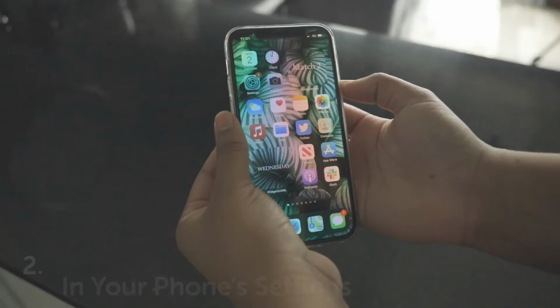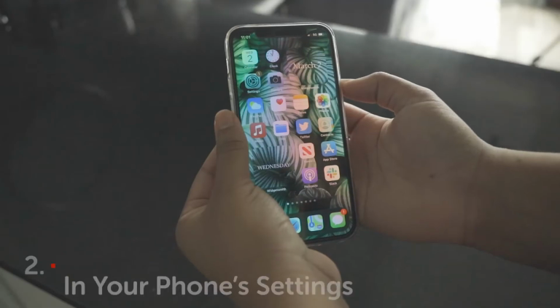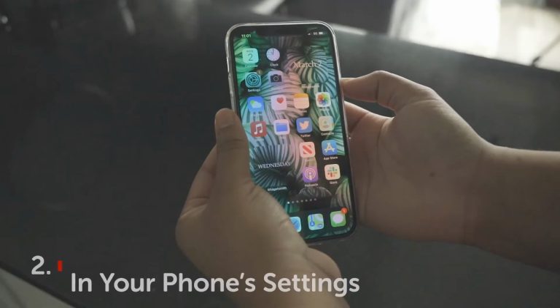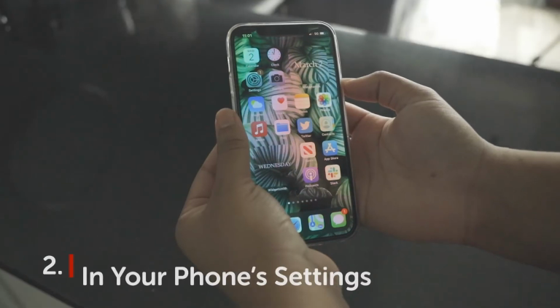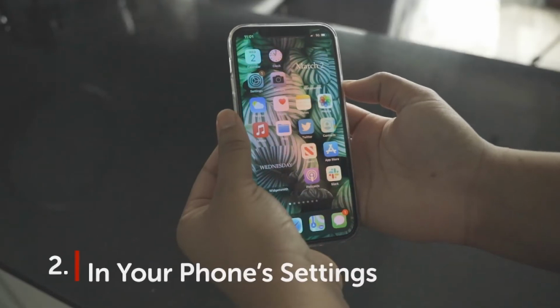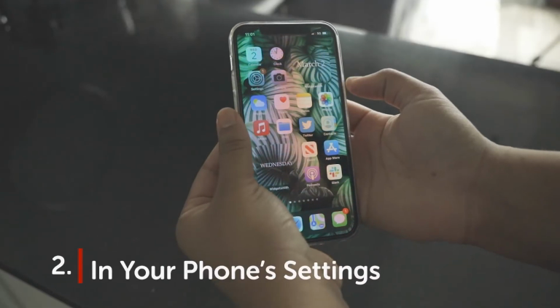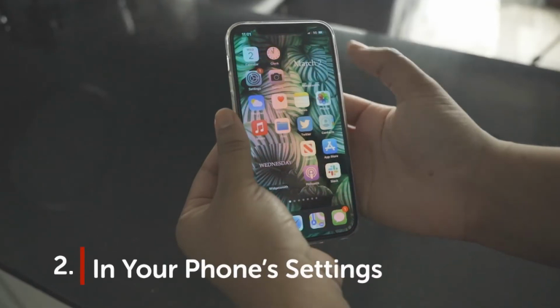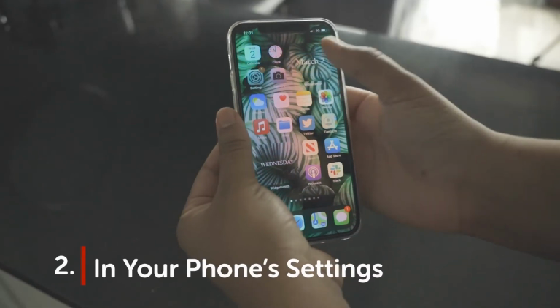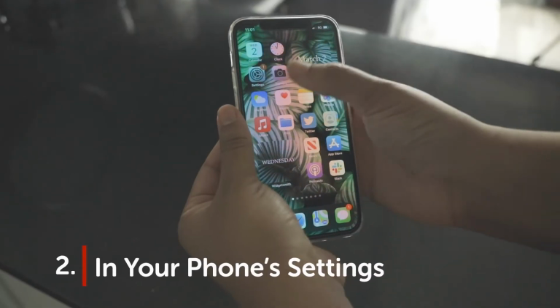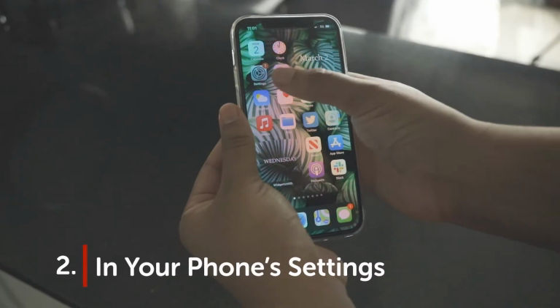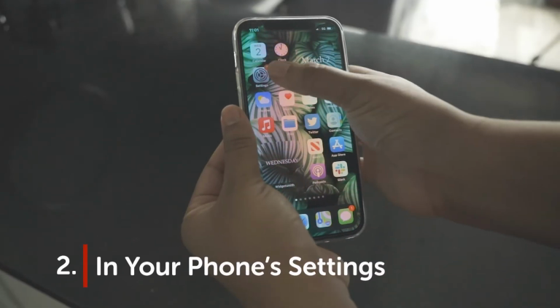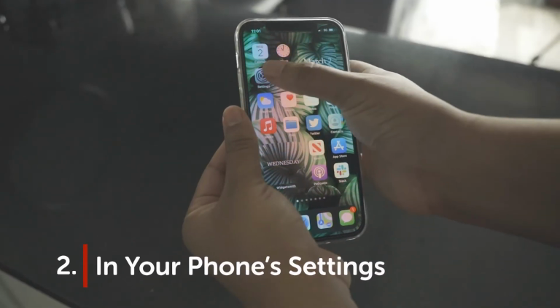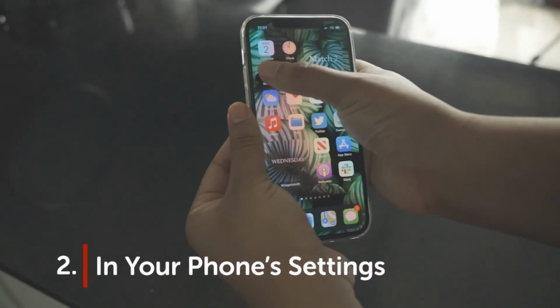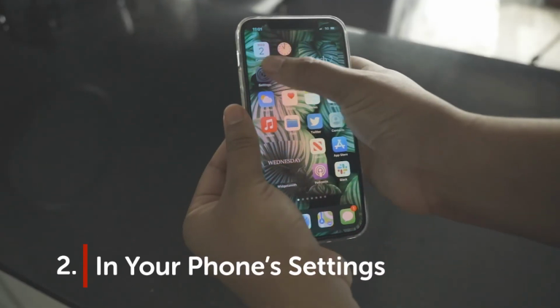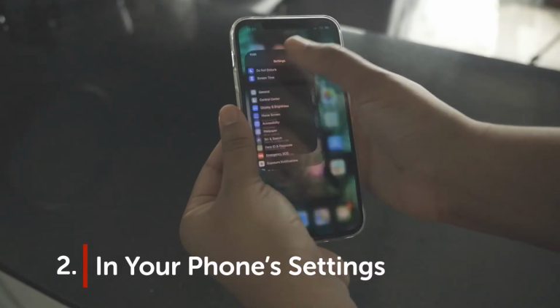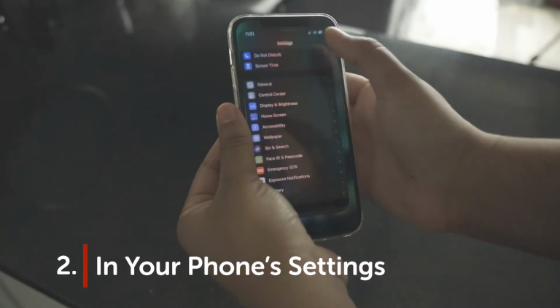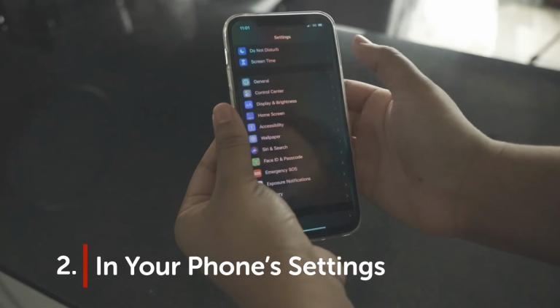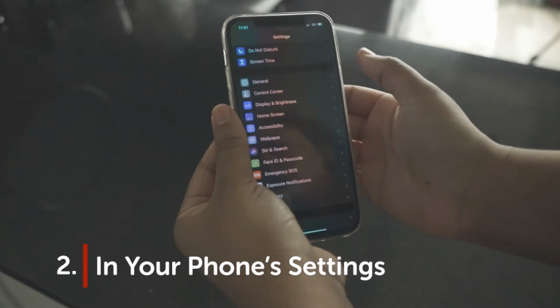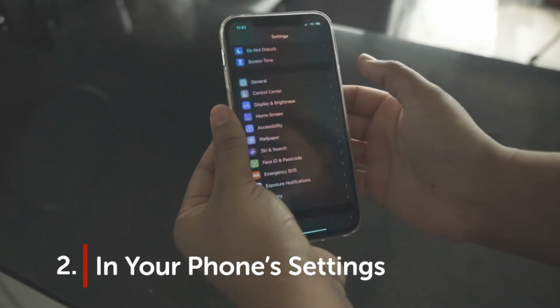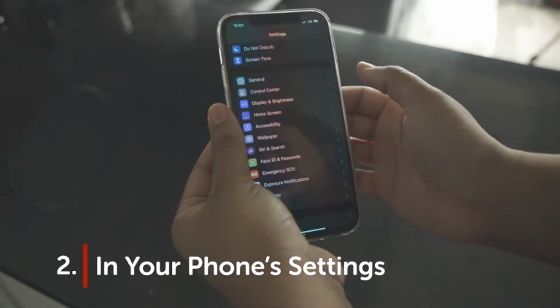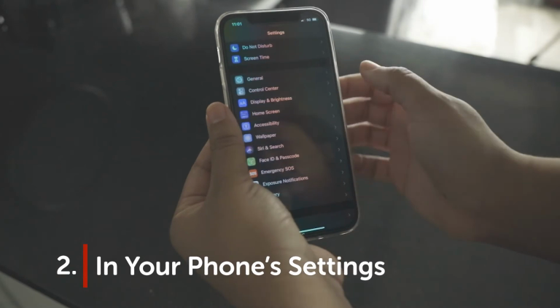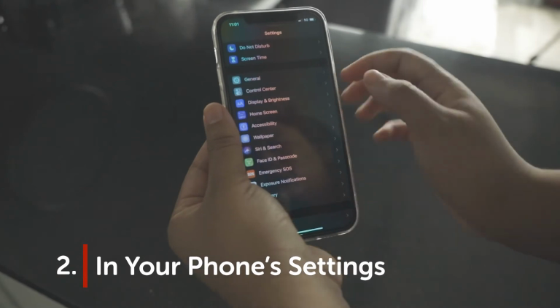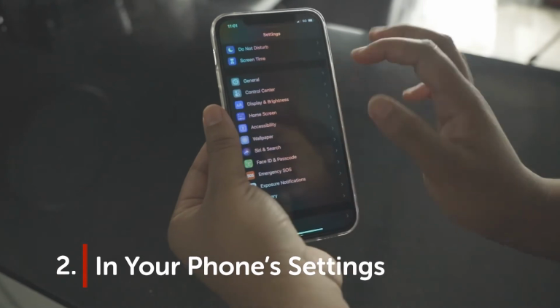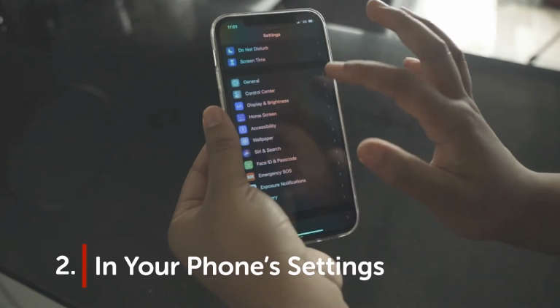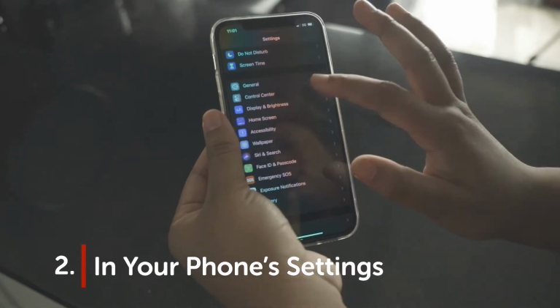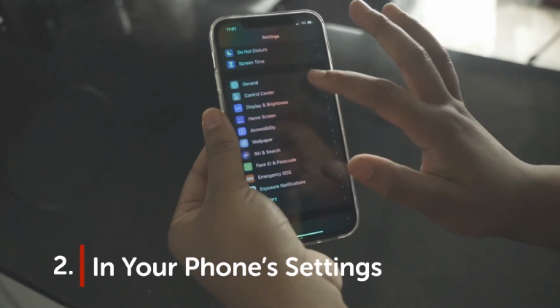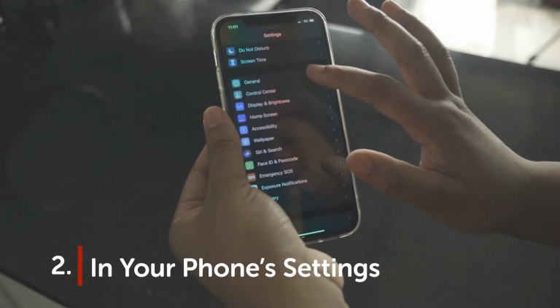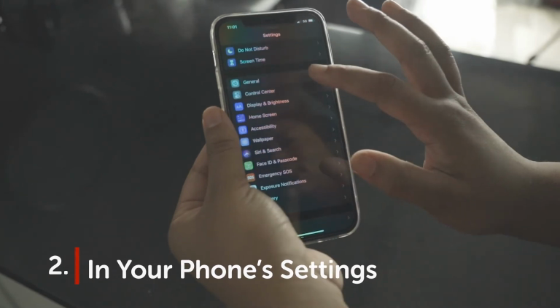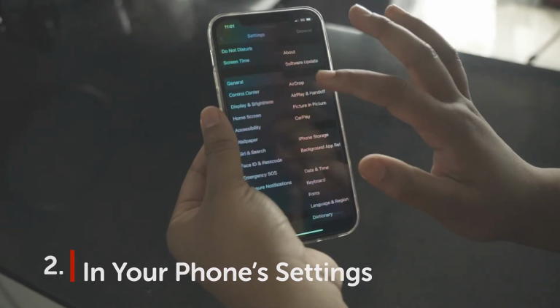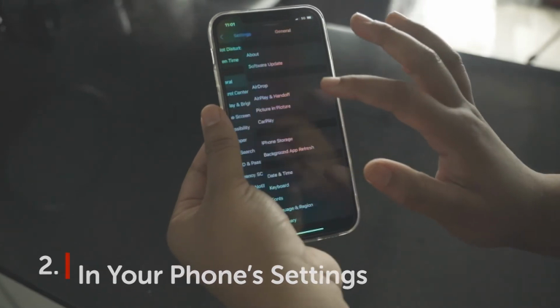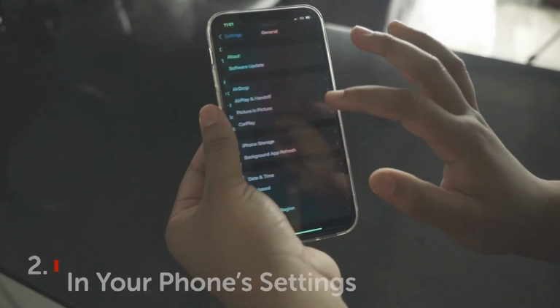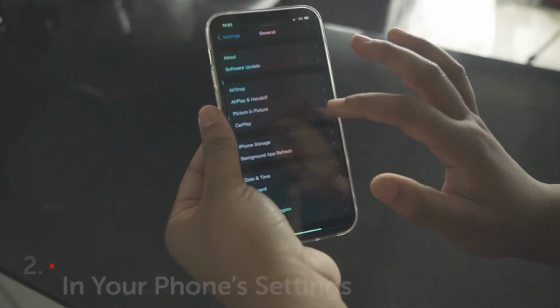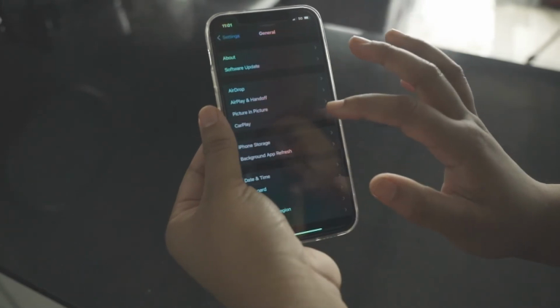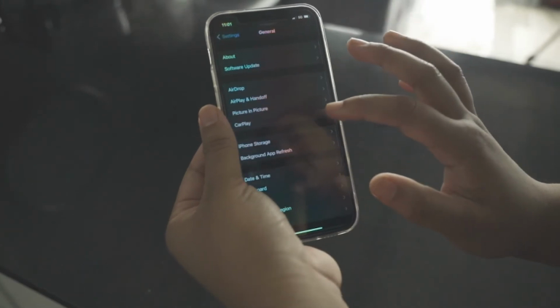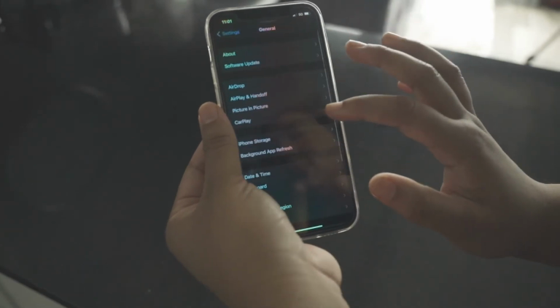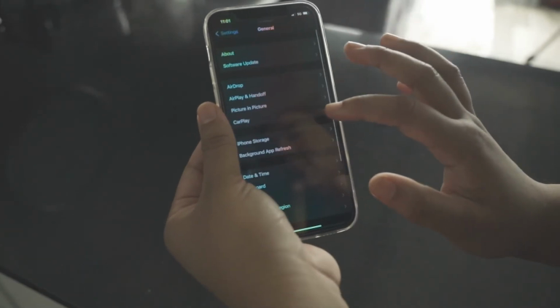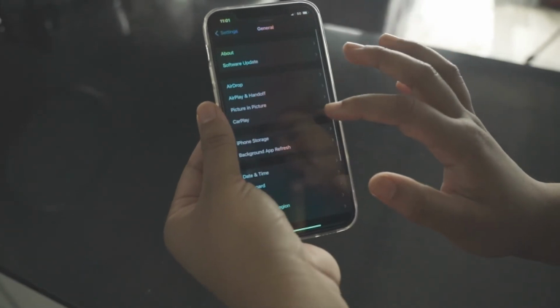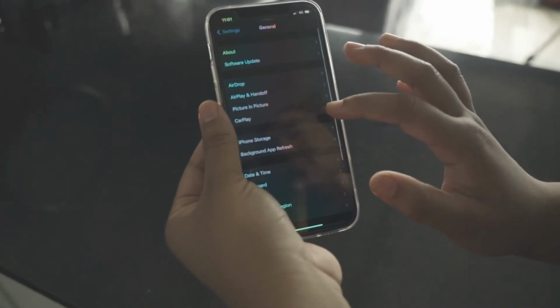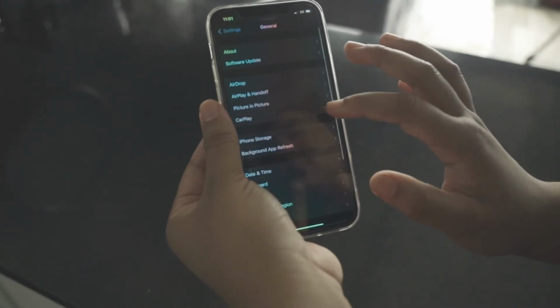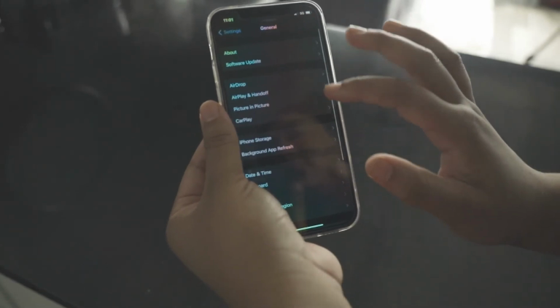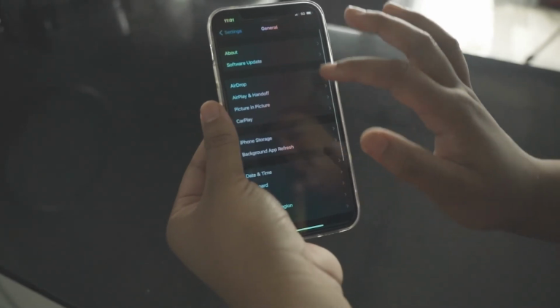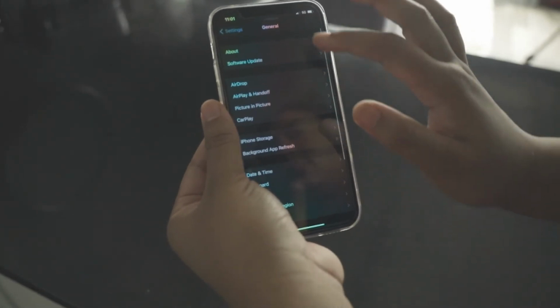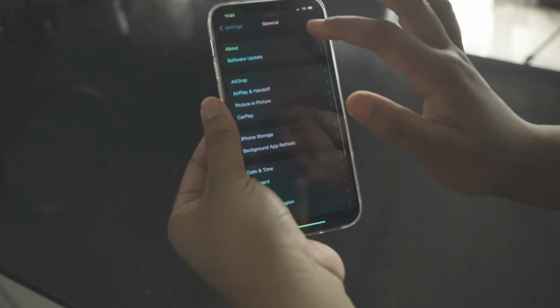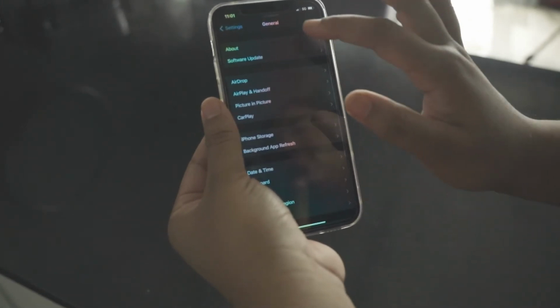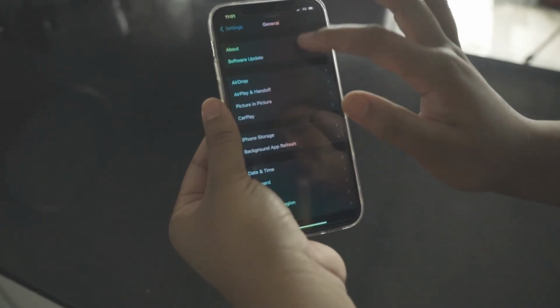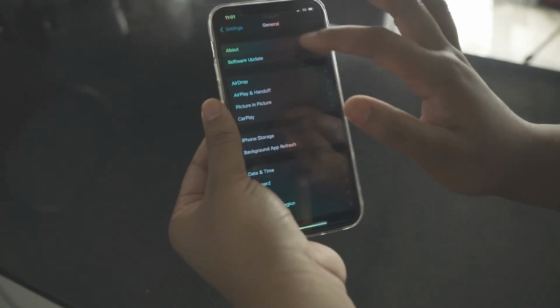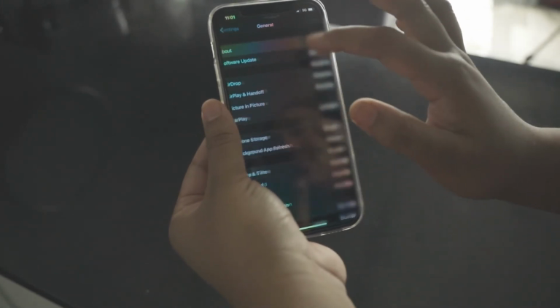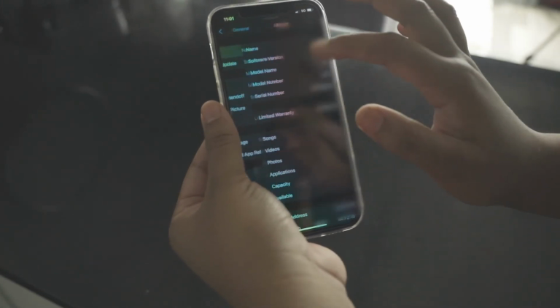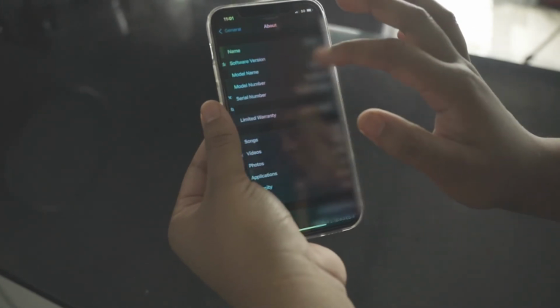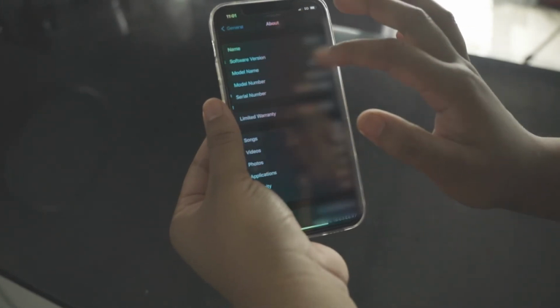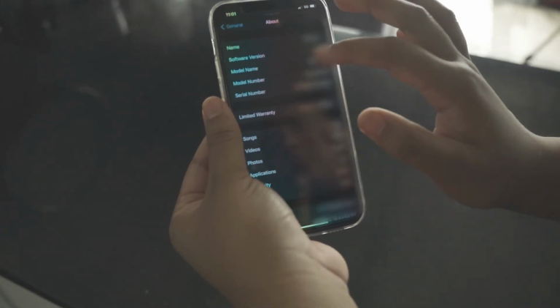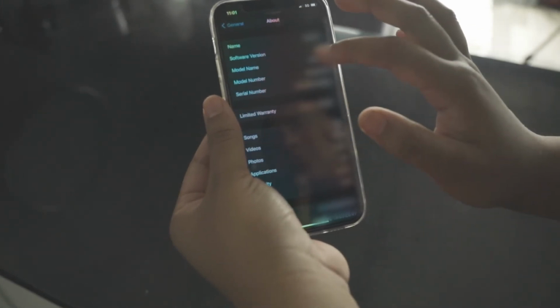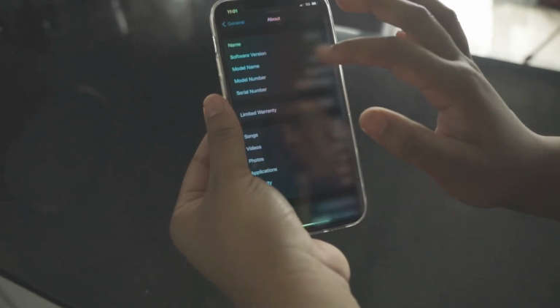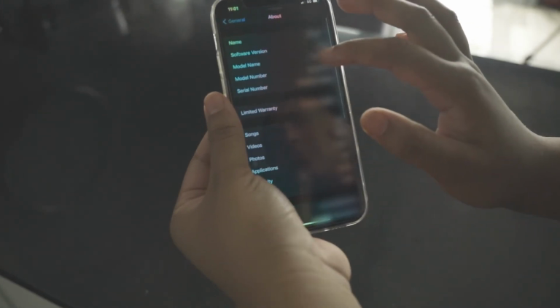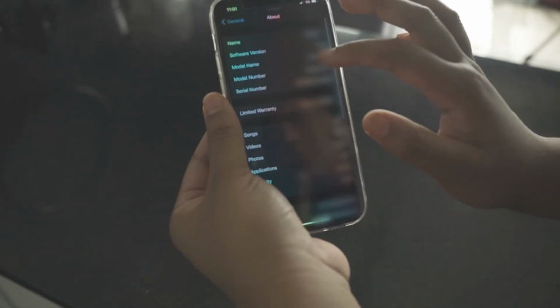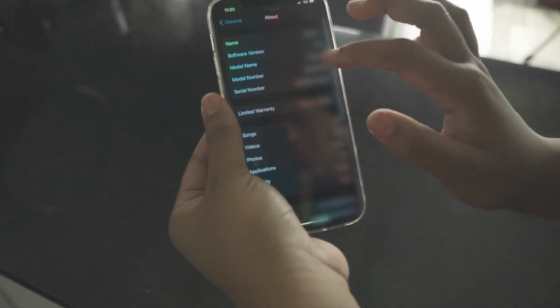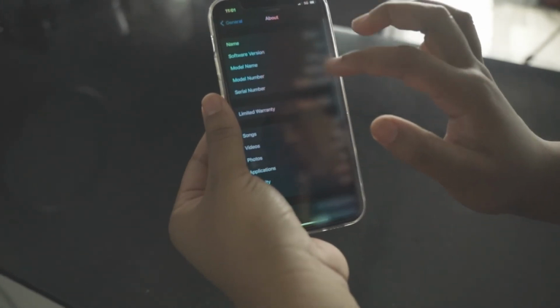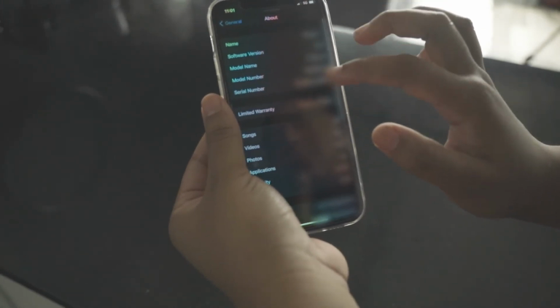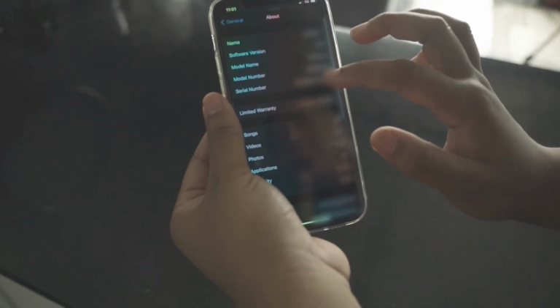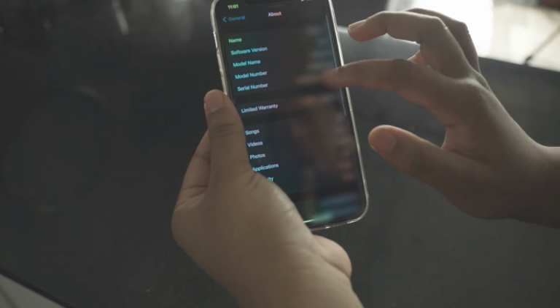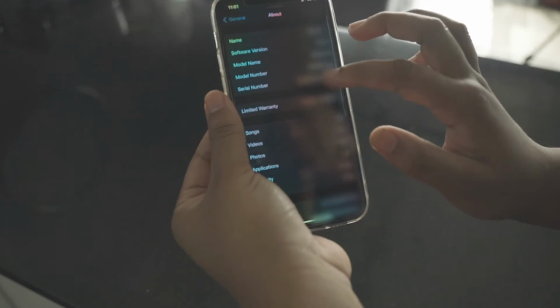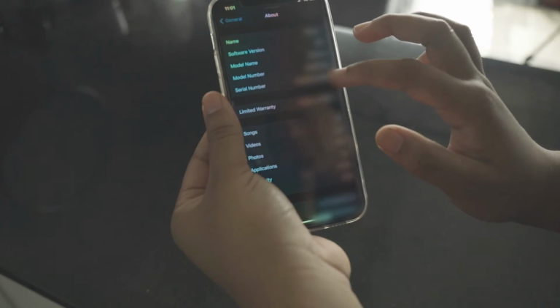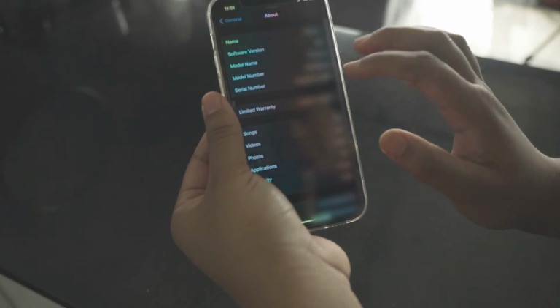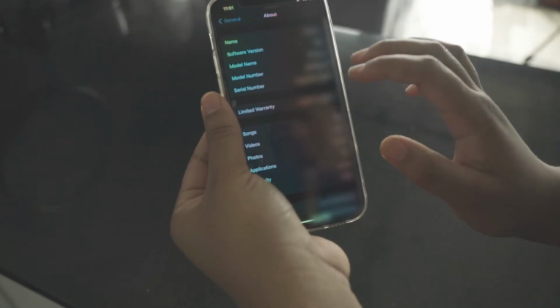iPhone method two: in your phone's settings. First, go to Settings, then tap General, then click on About. Here you should find your serial number.